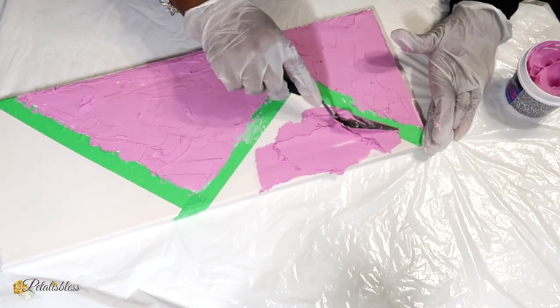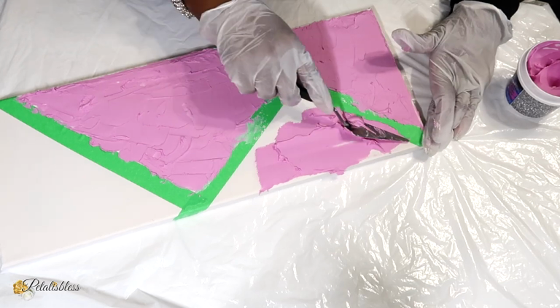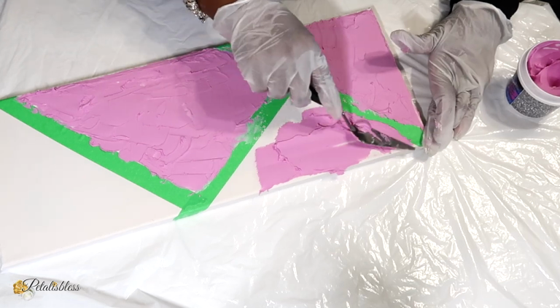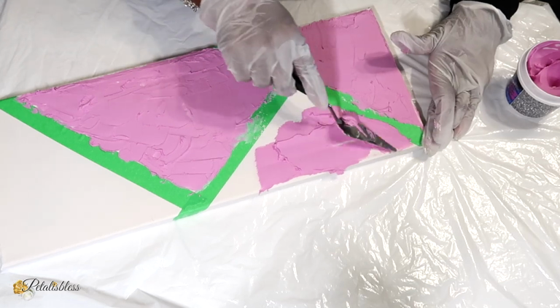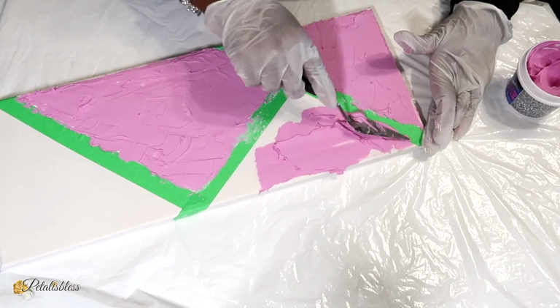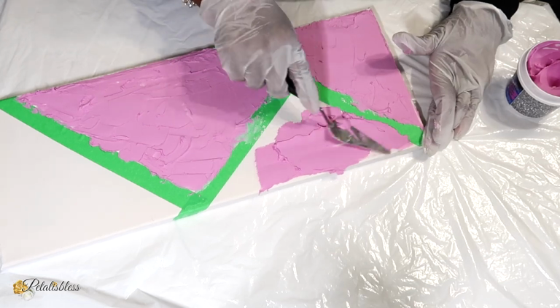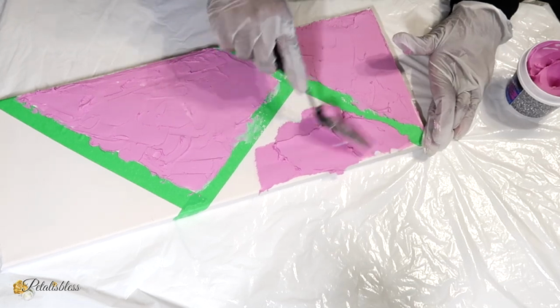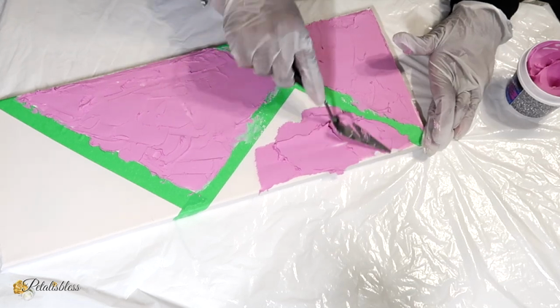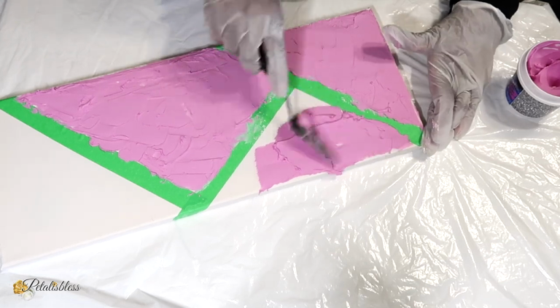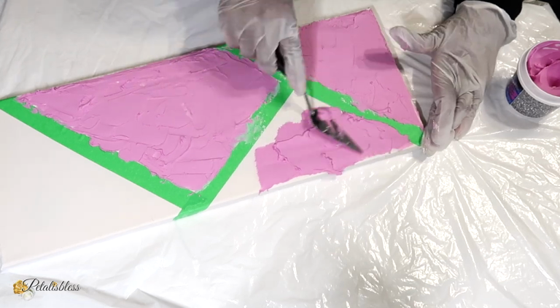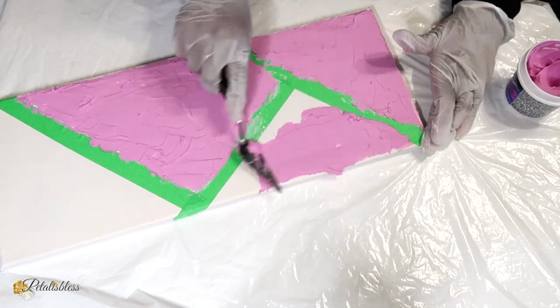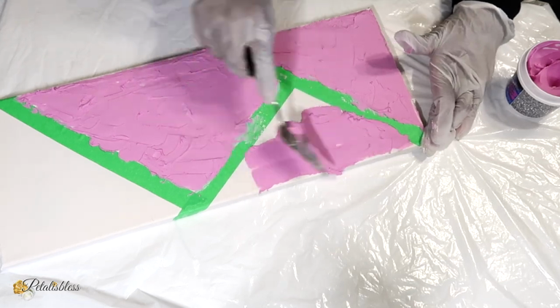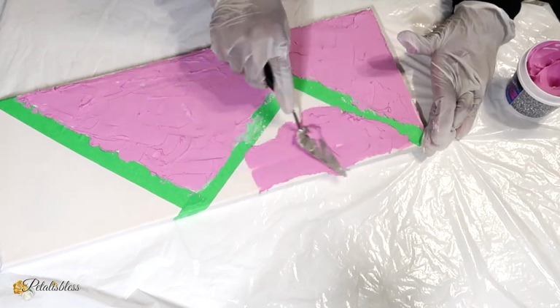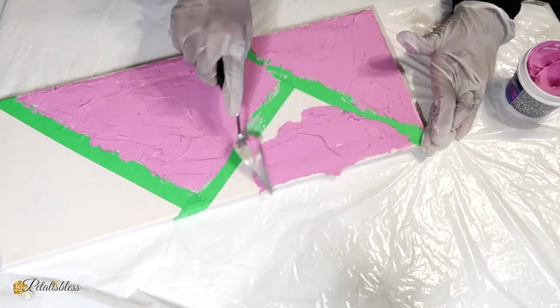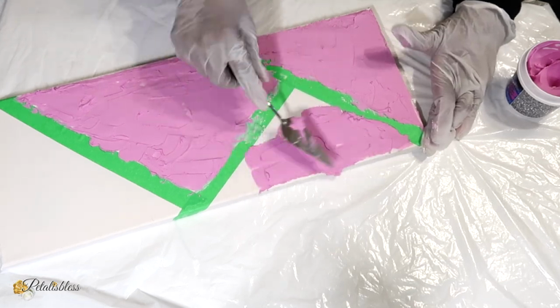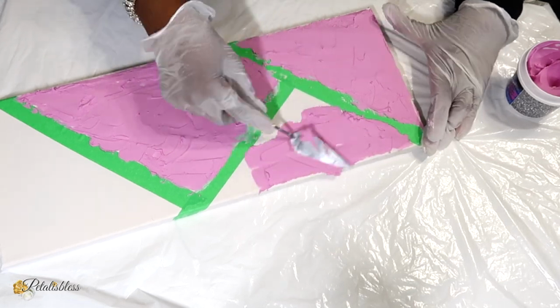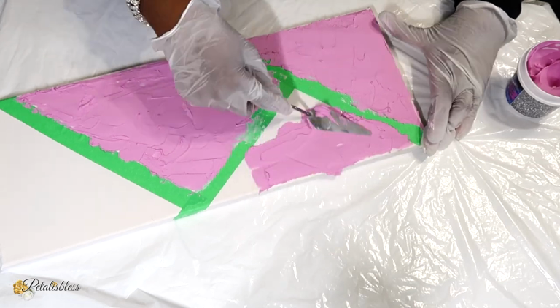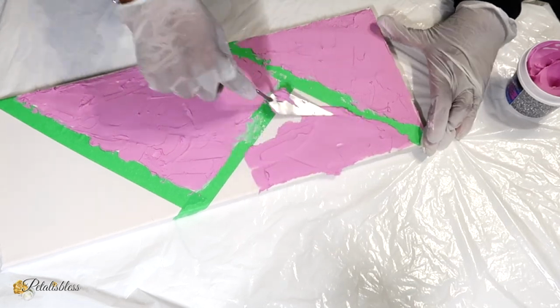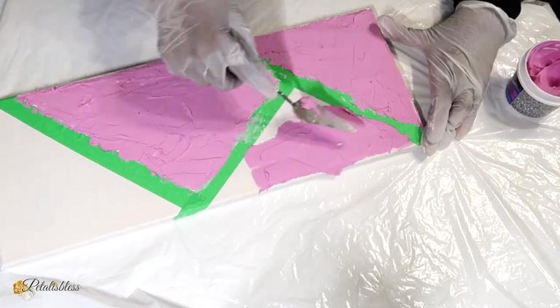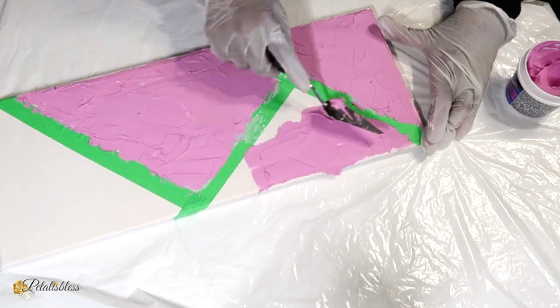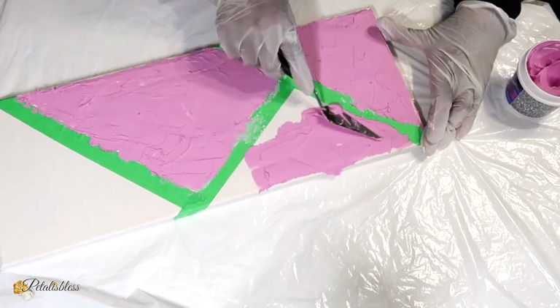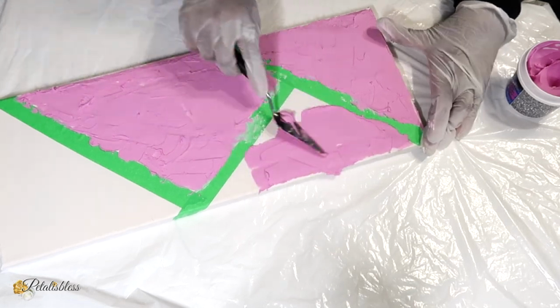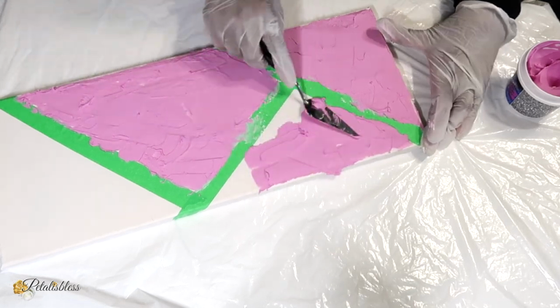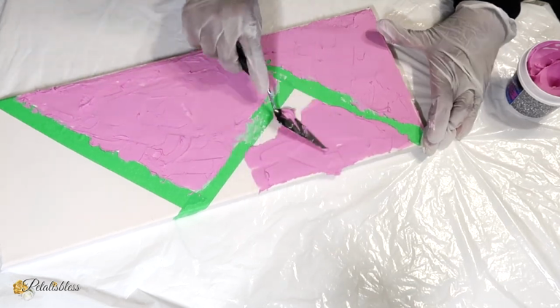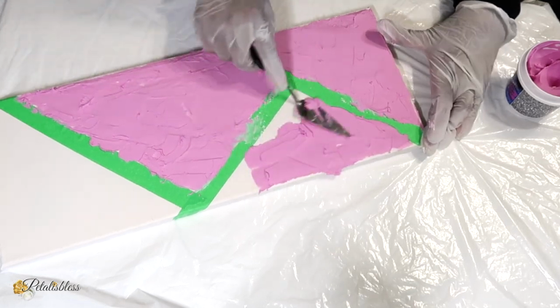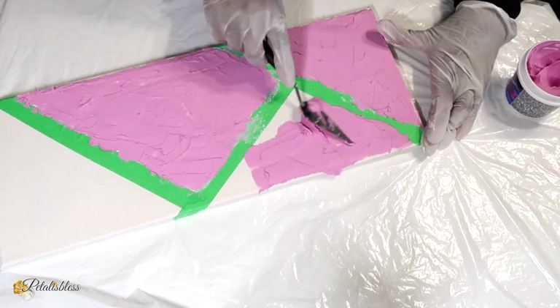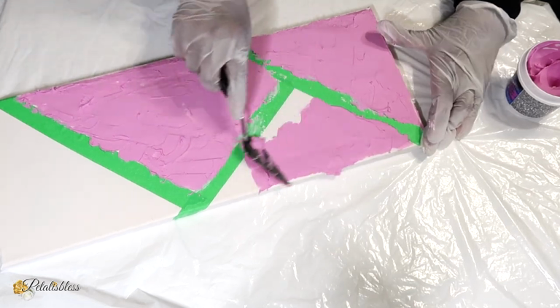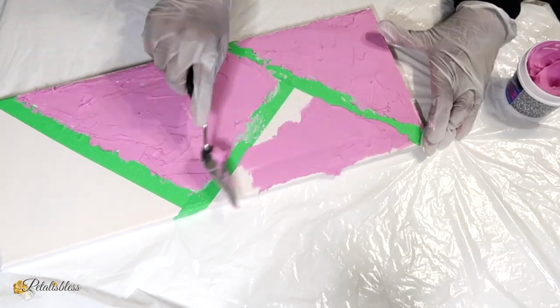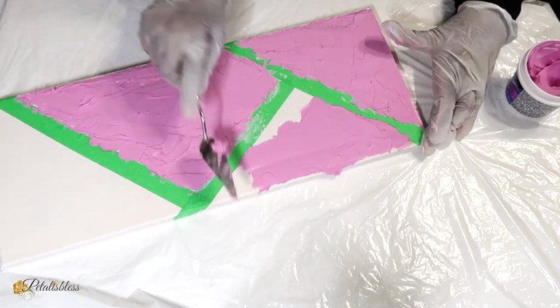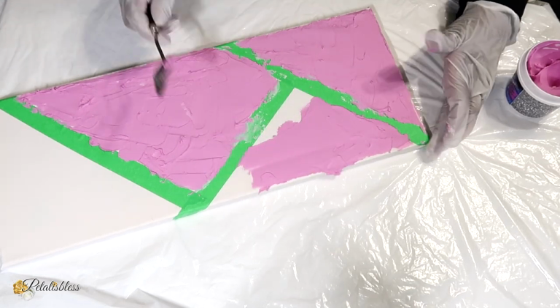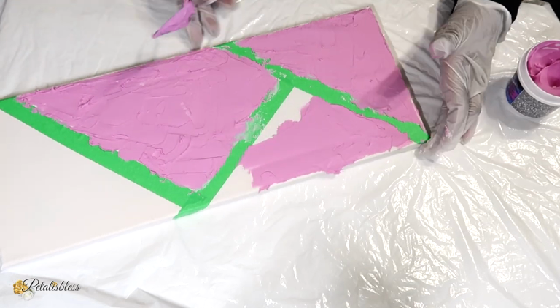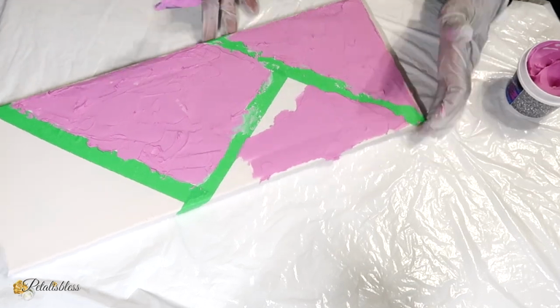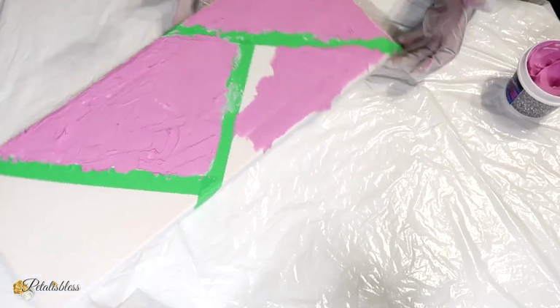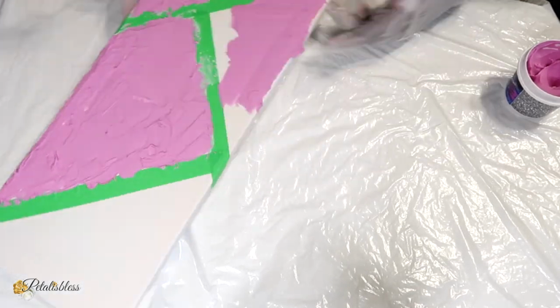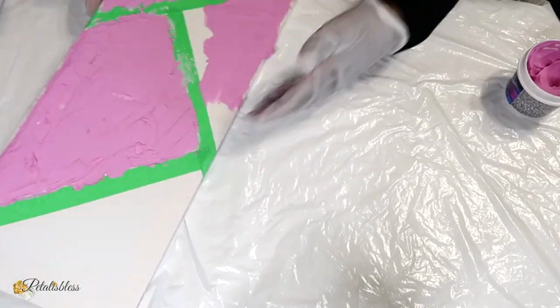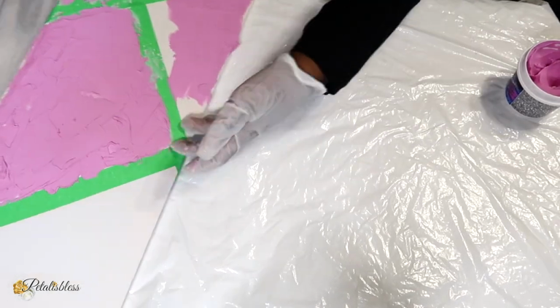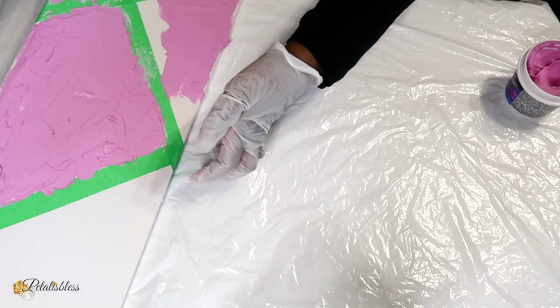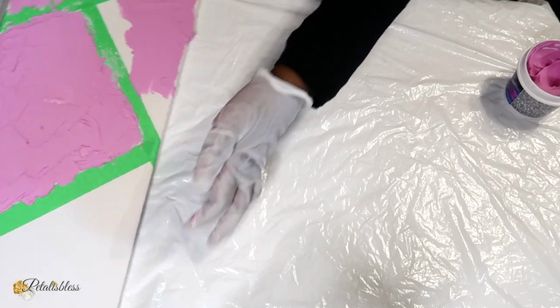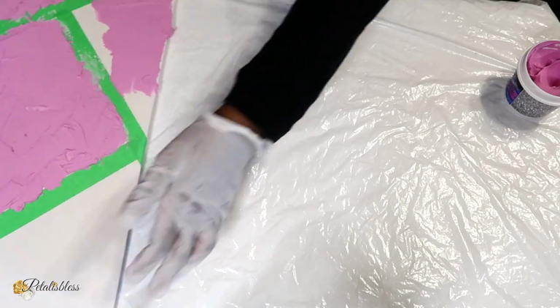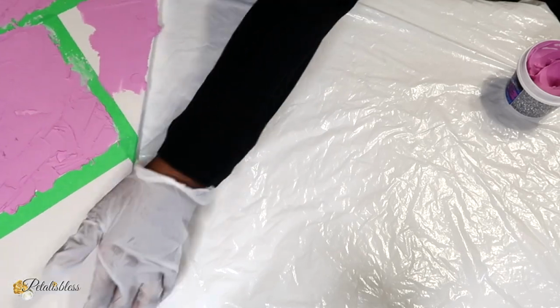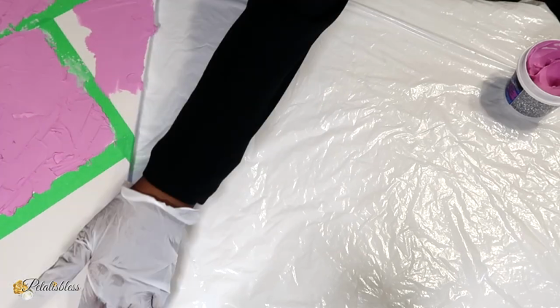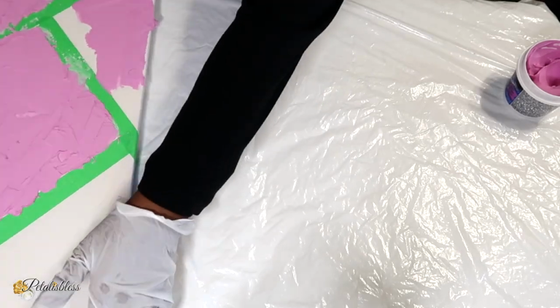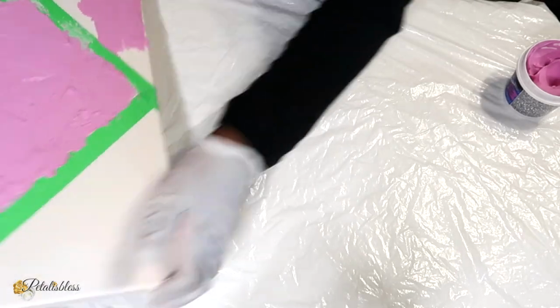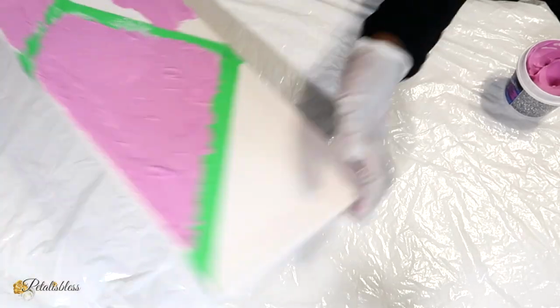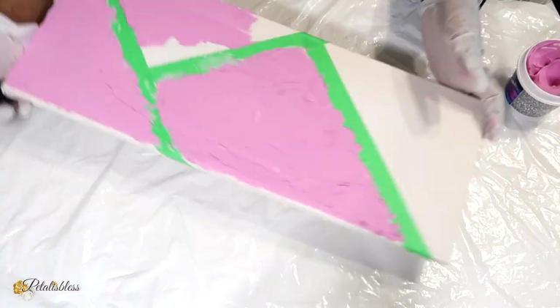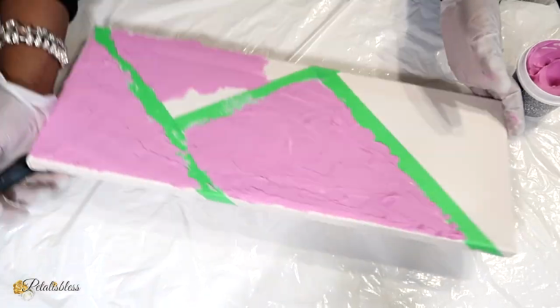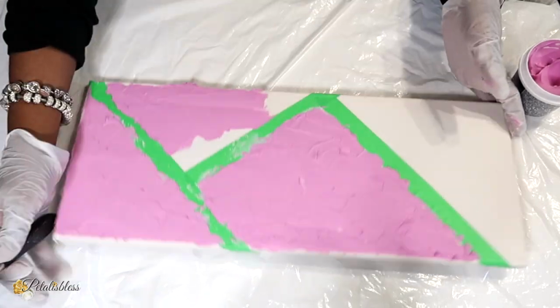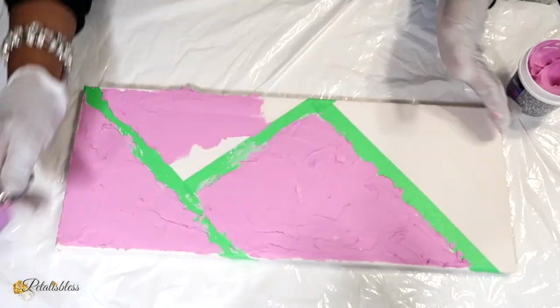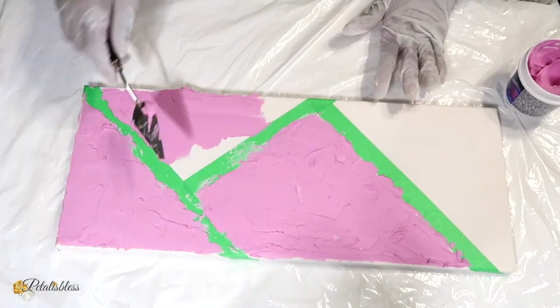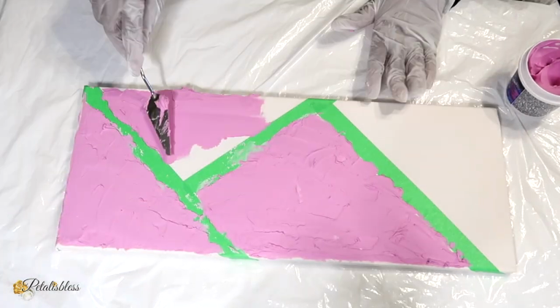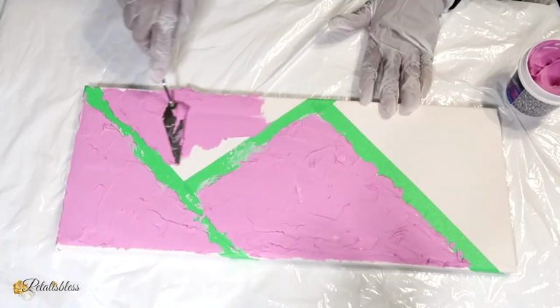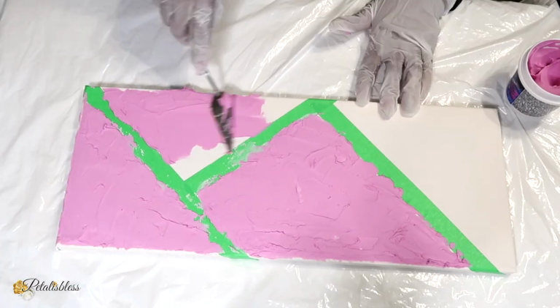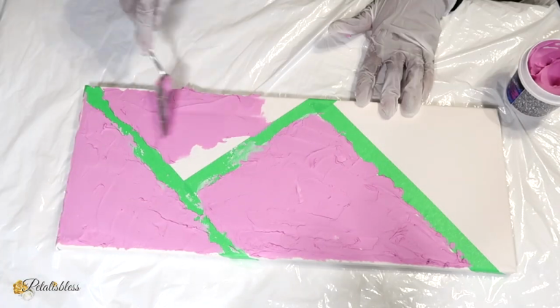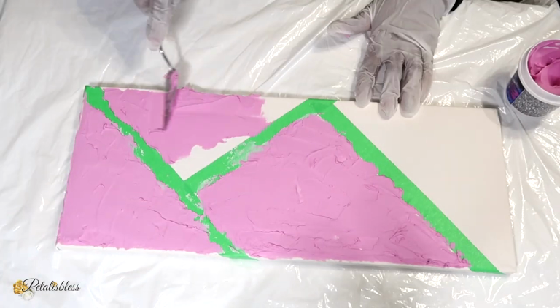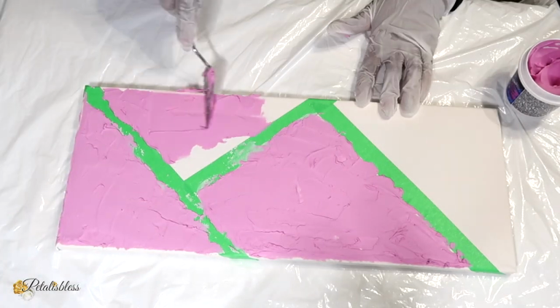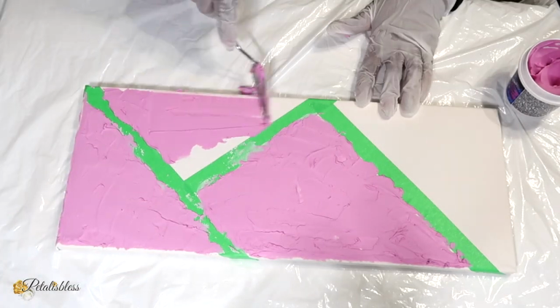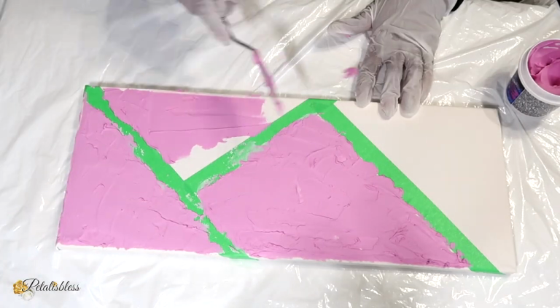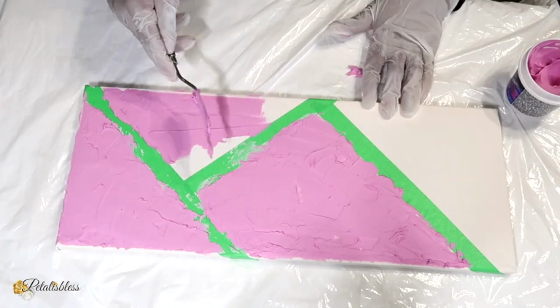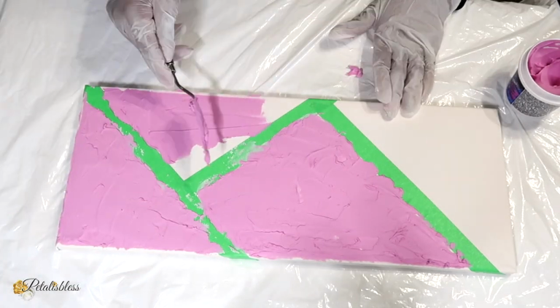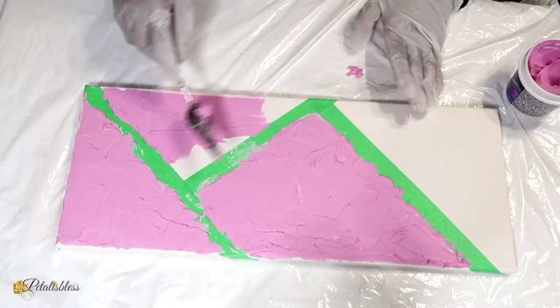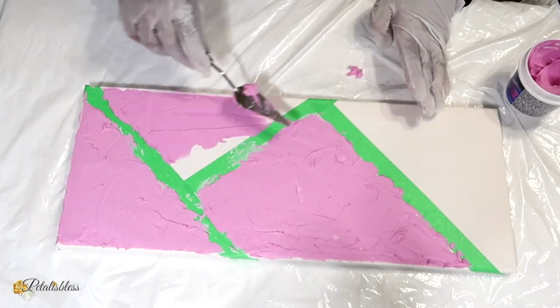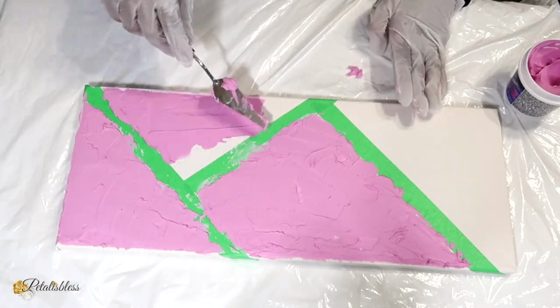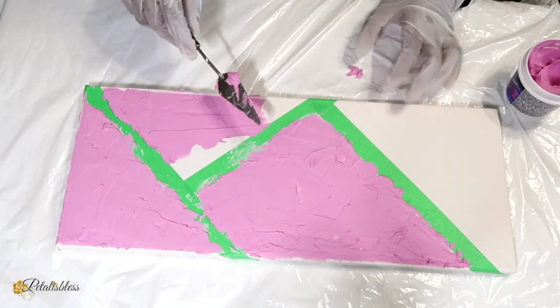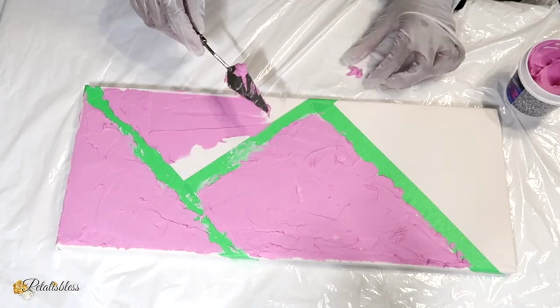So as you see here I'm just laying down the compound all over our canvas, just spreading it out.